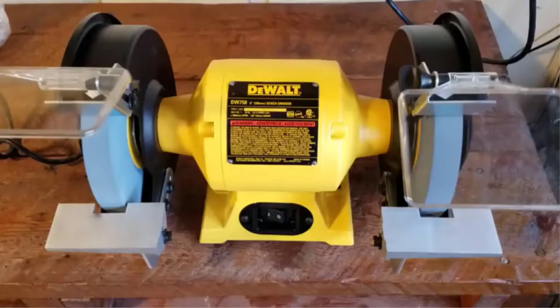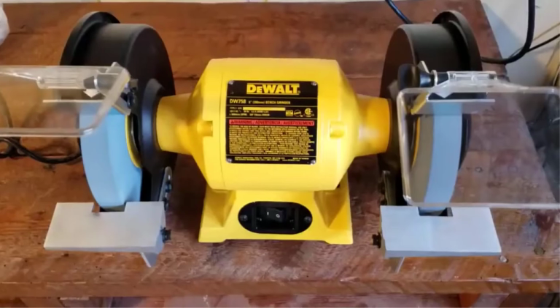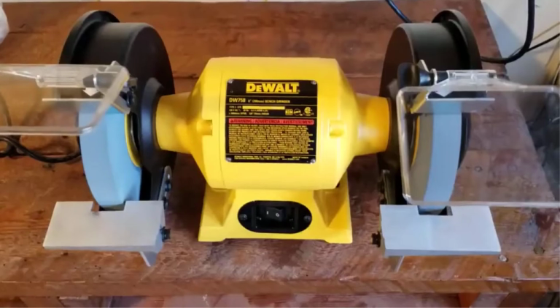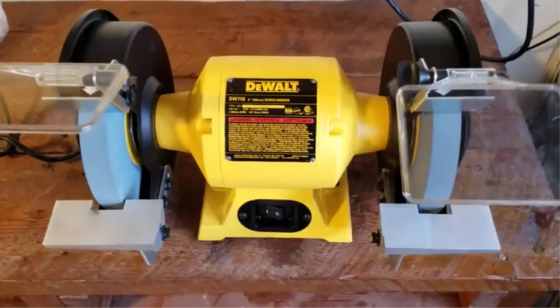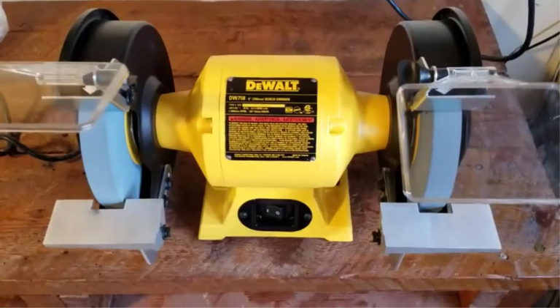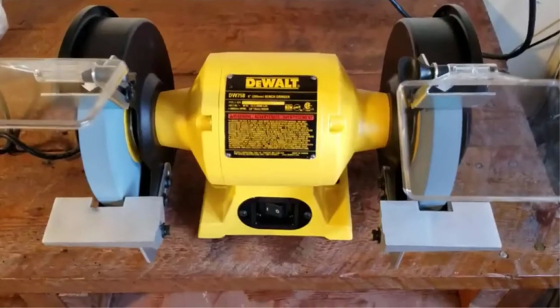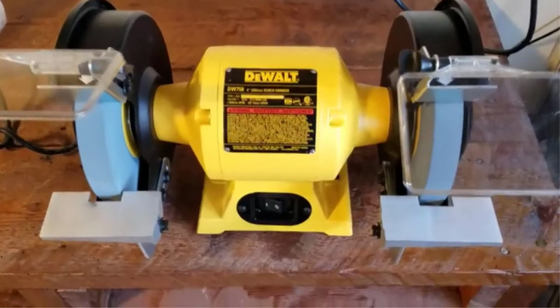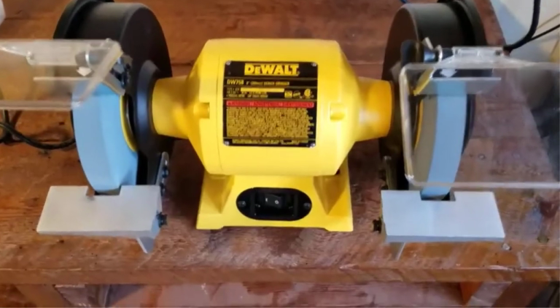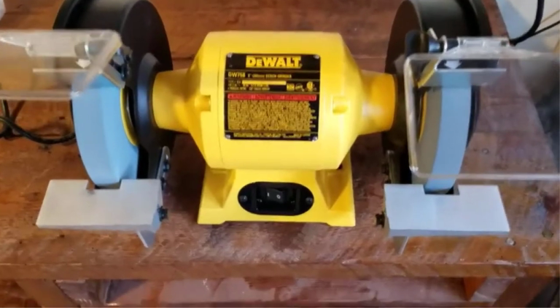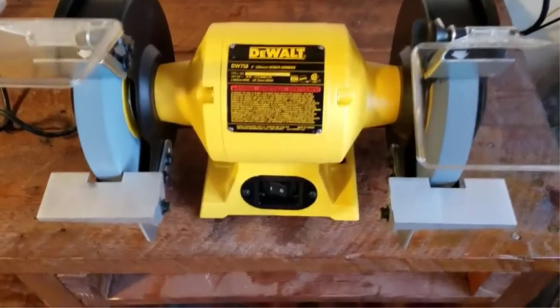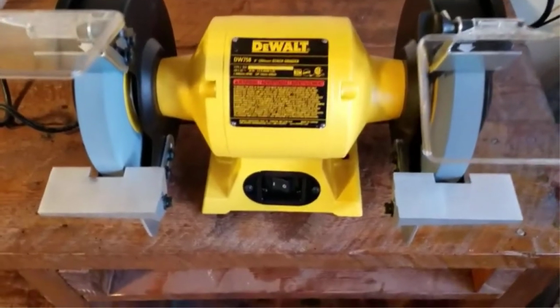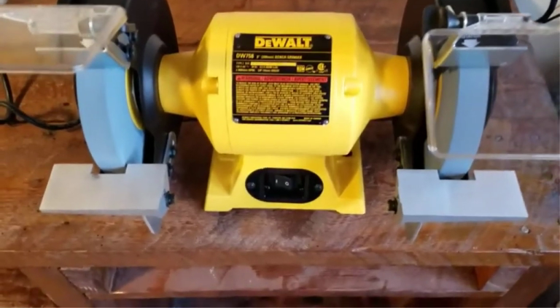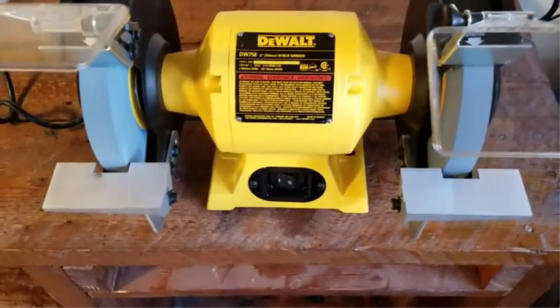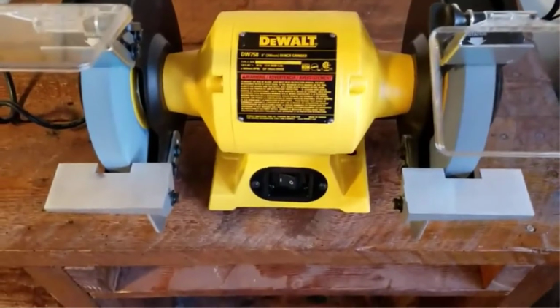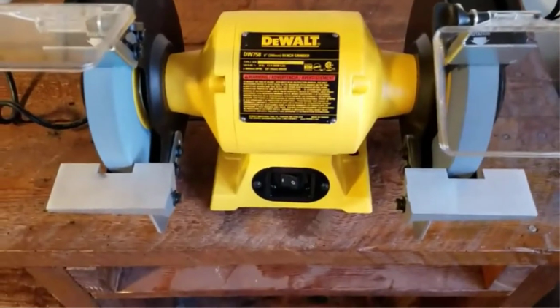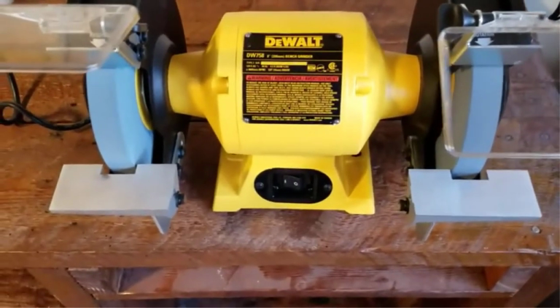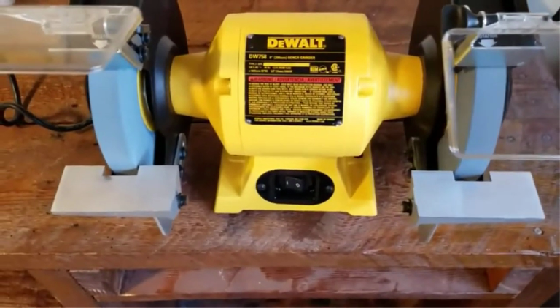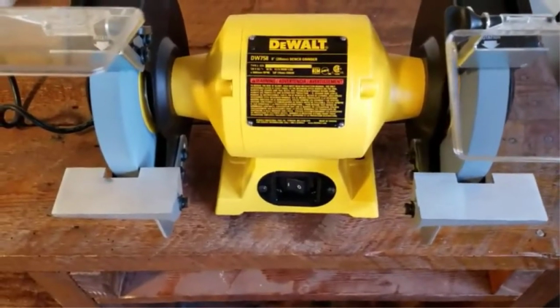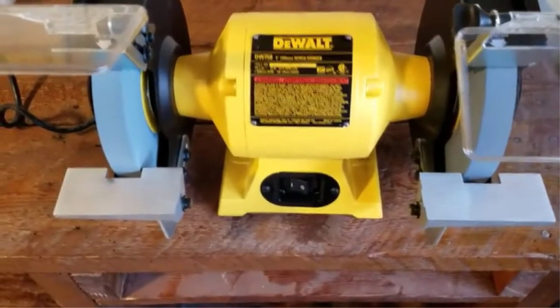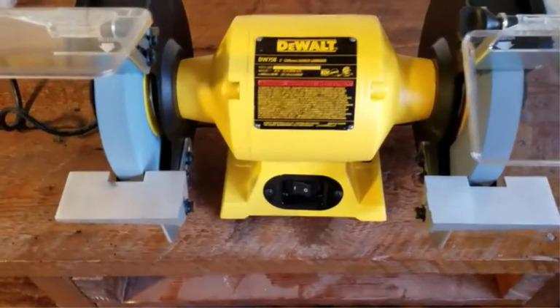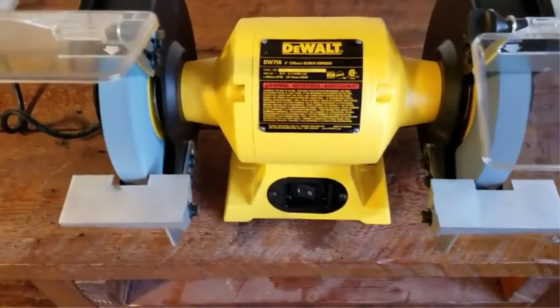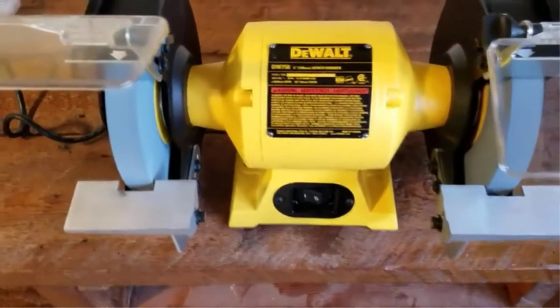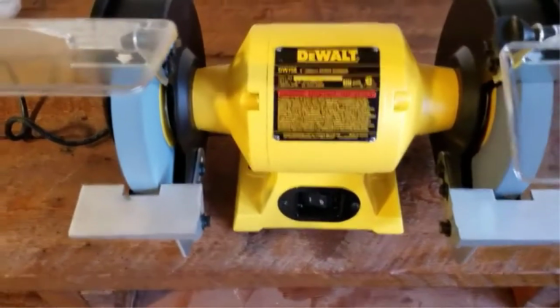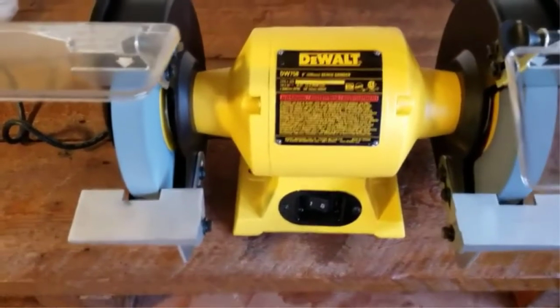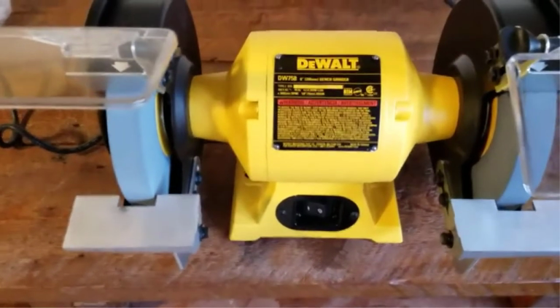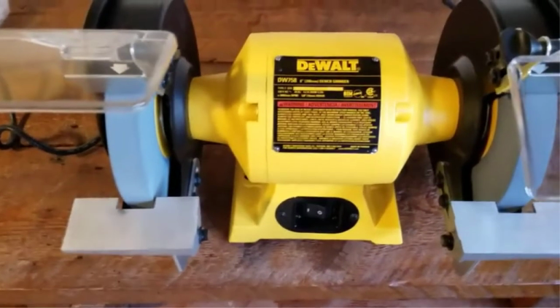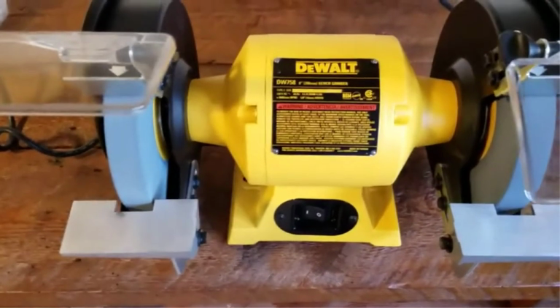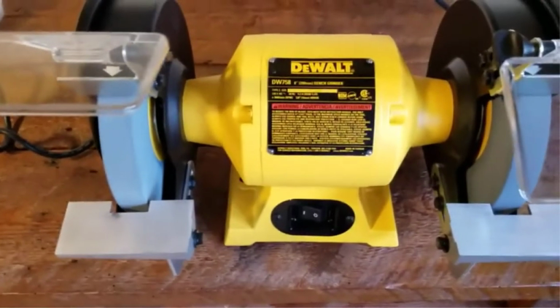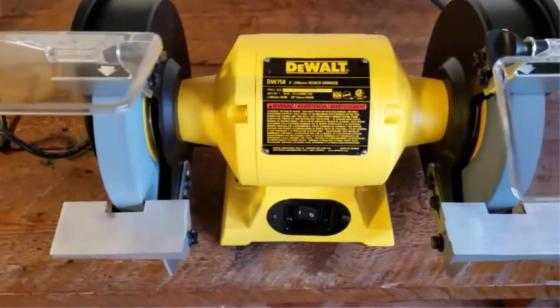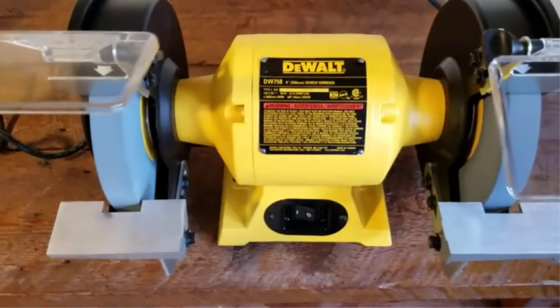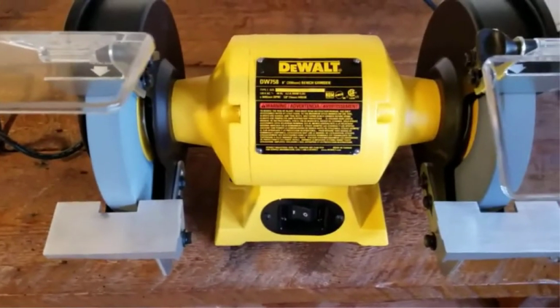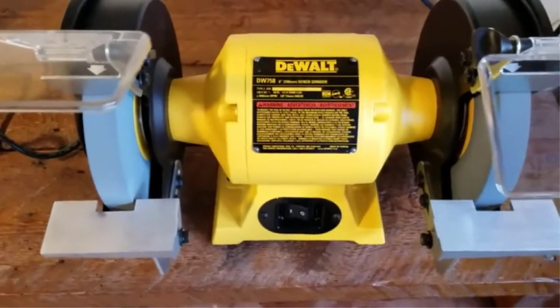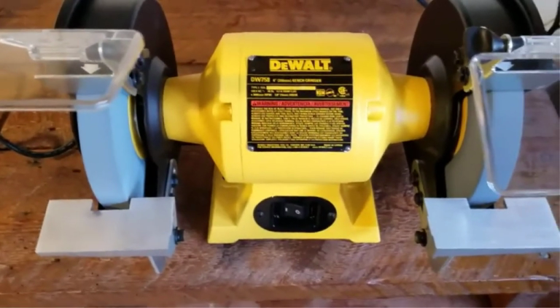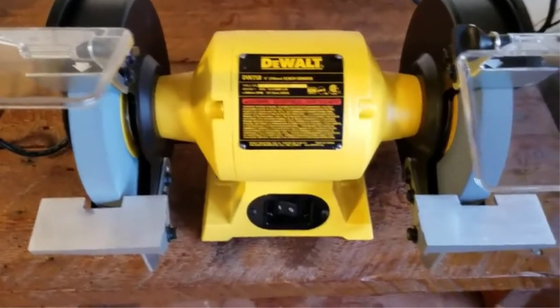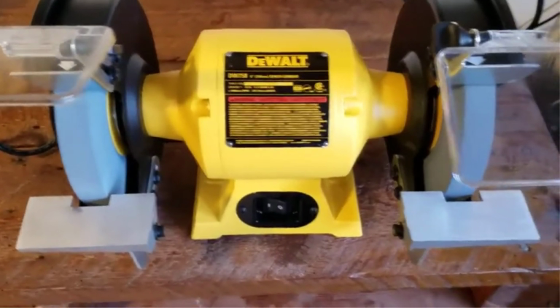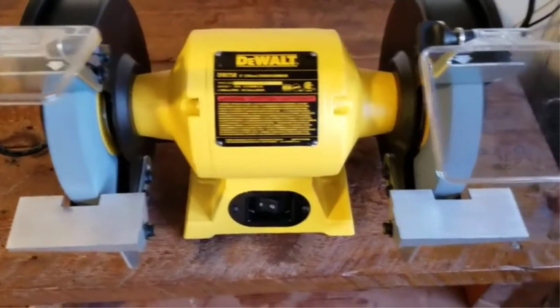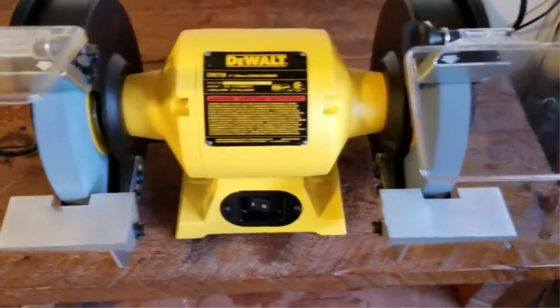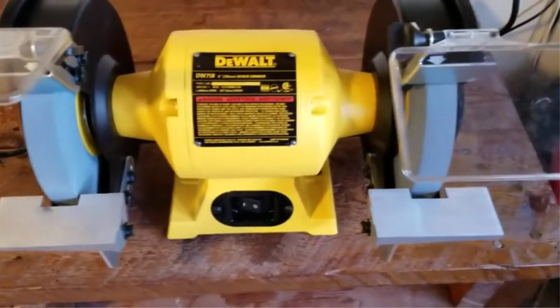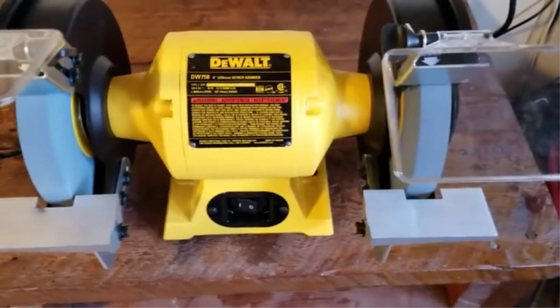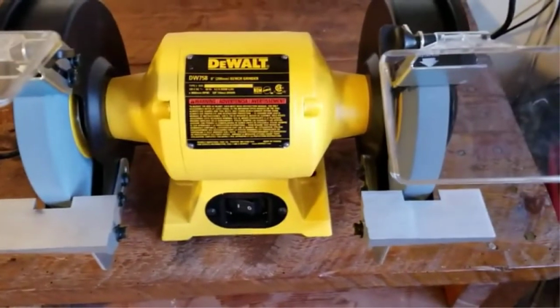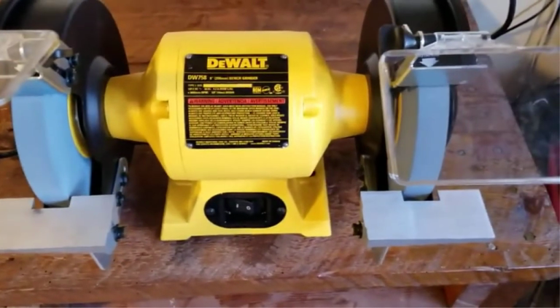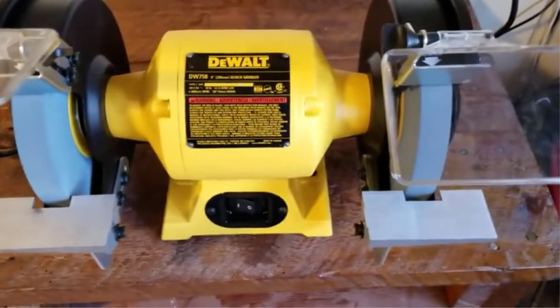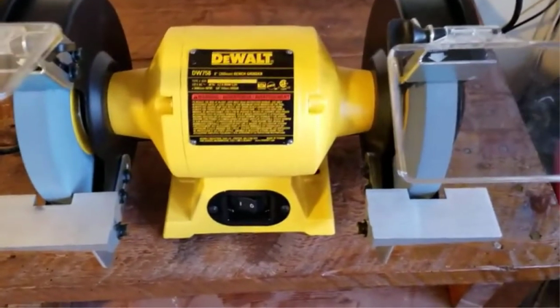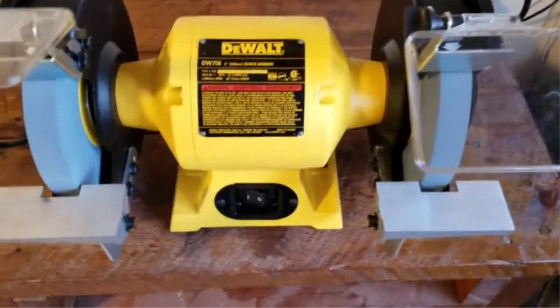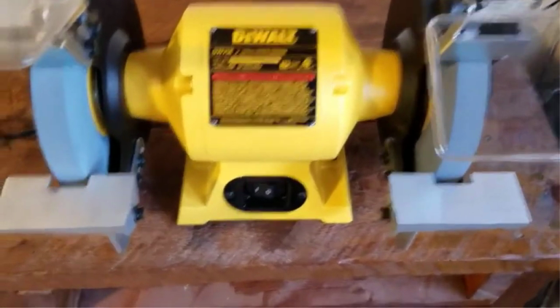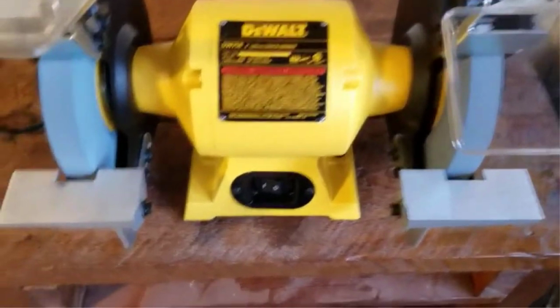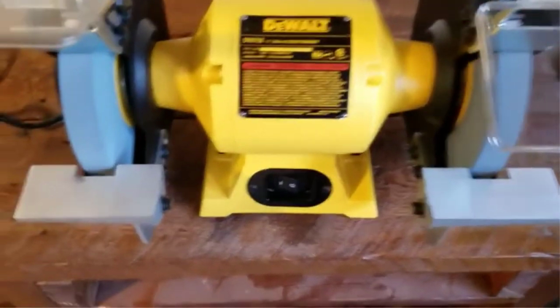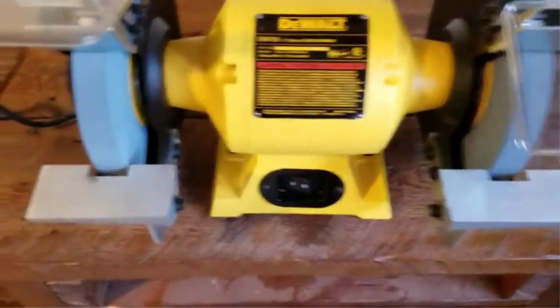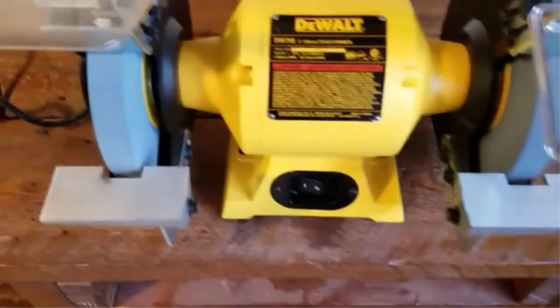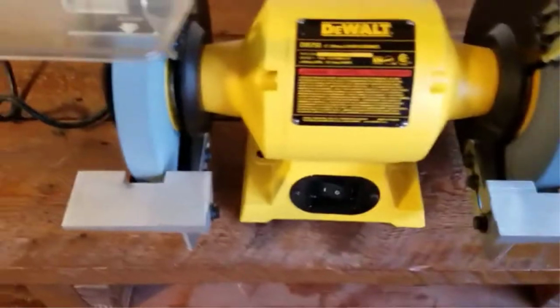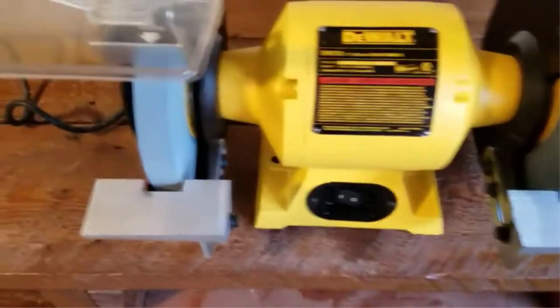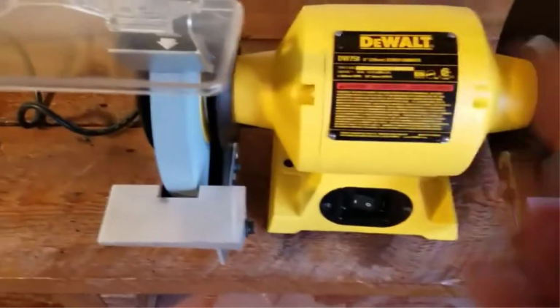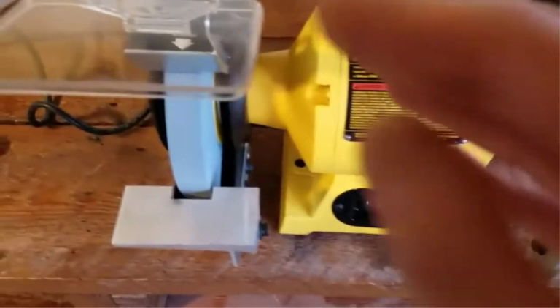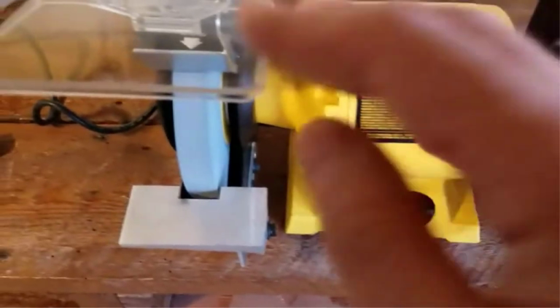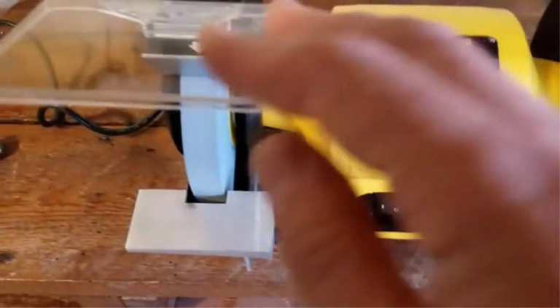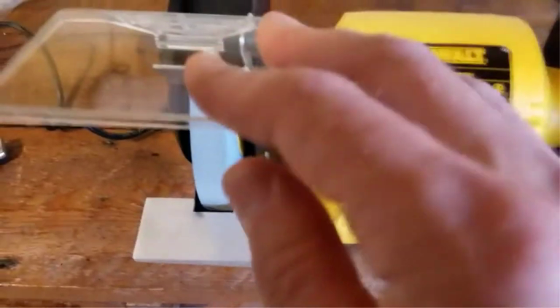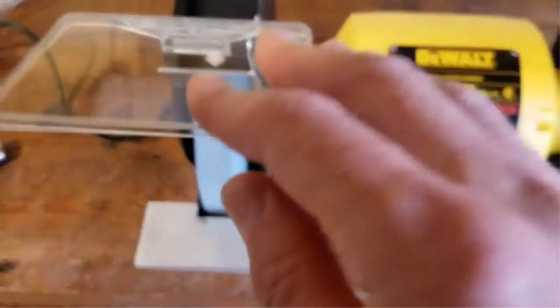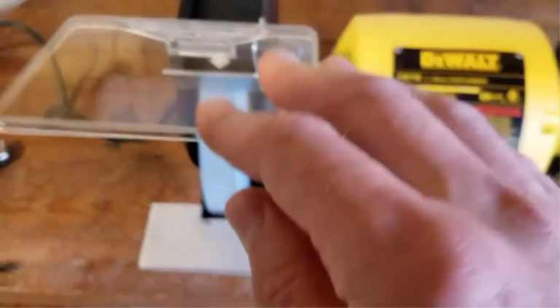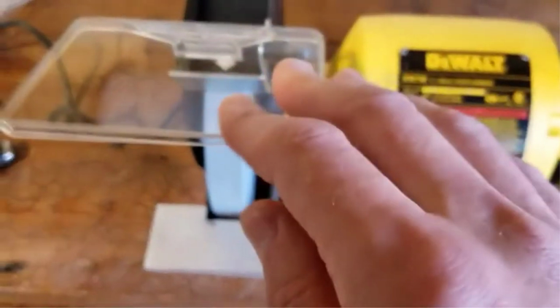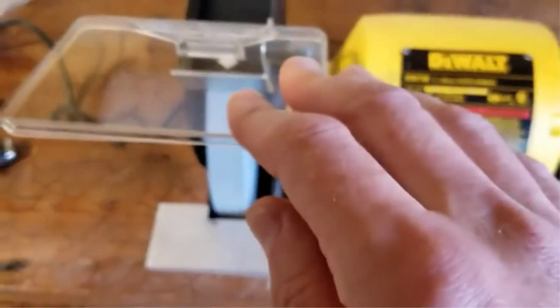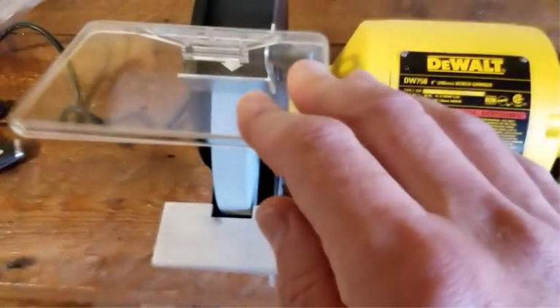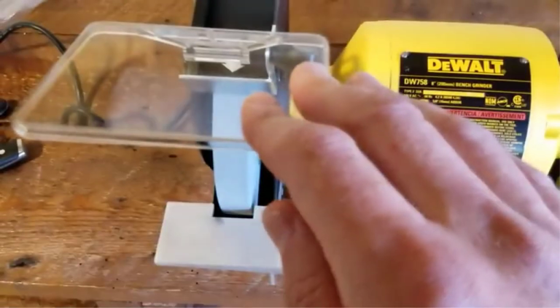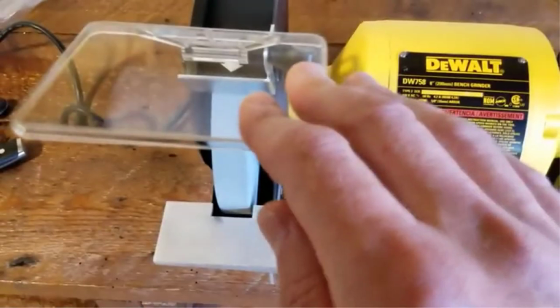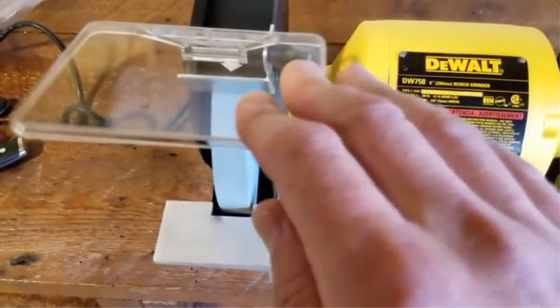For removing rust, sharpening the blade, cutting metal, or smoothing rough edges, a bench grinder is a must-have tool for professionals and DIYers.